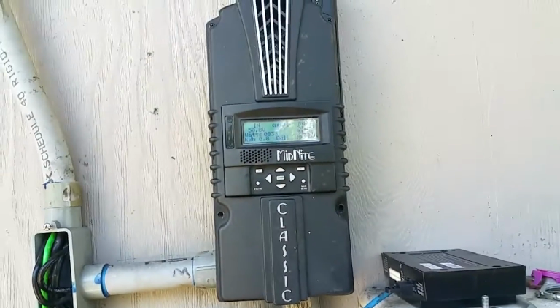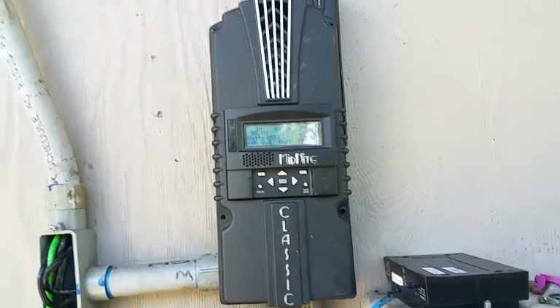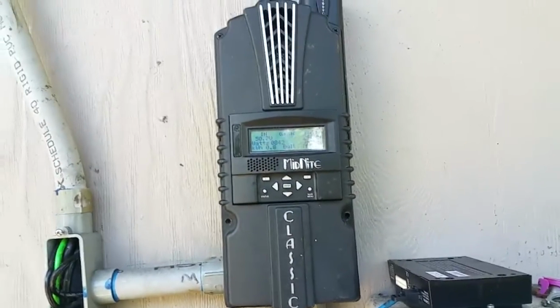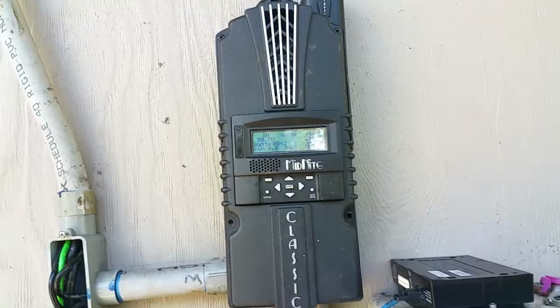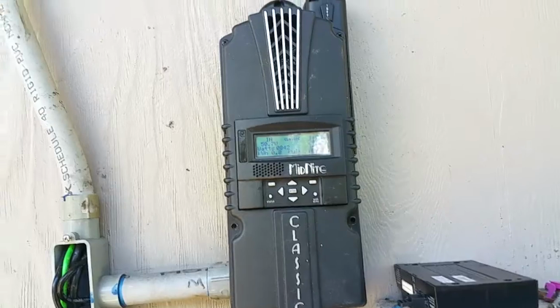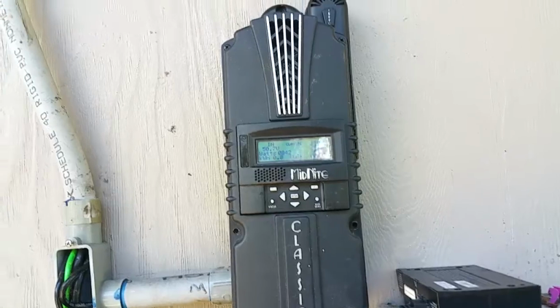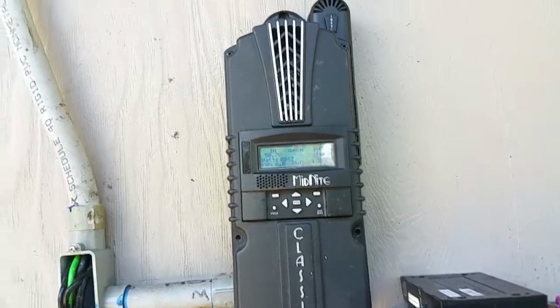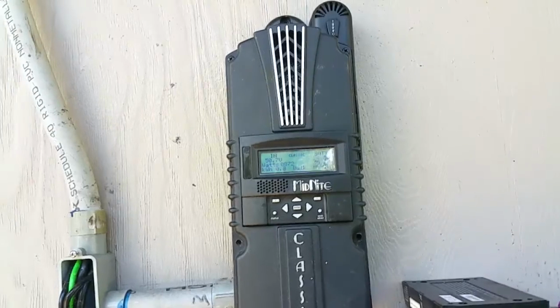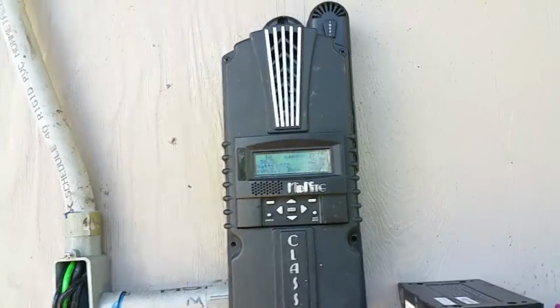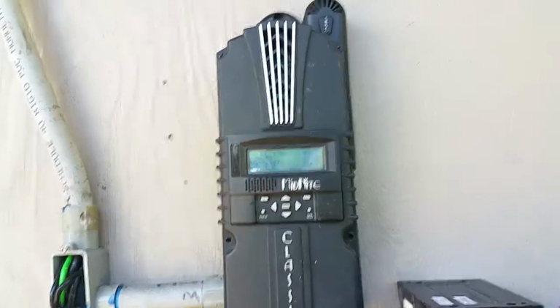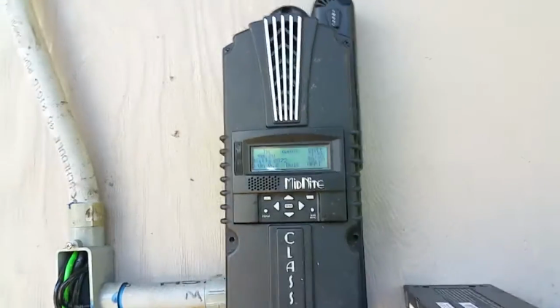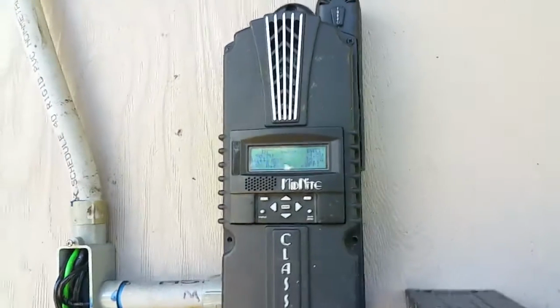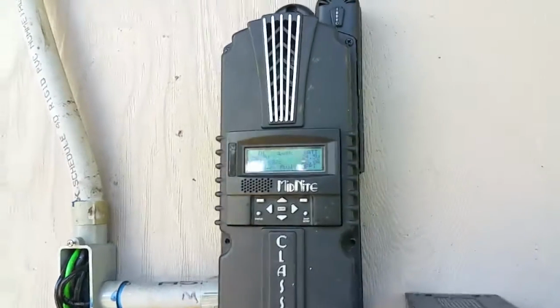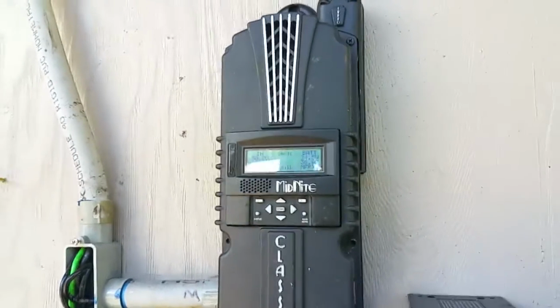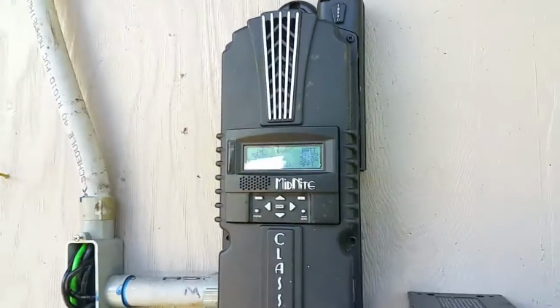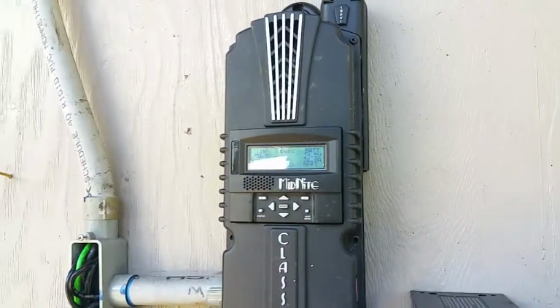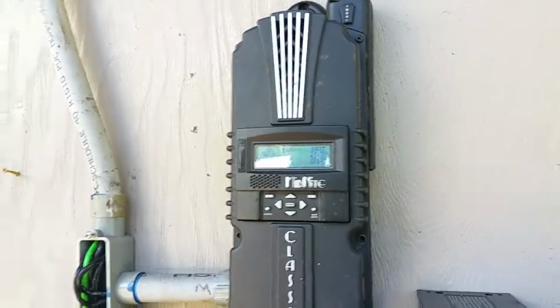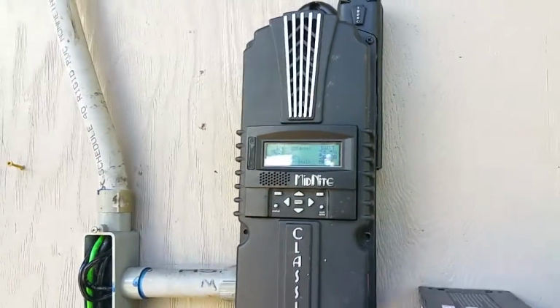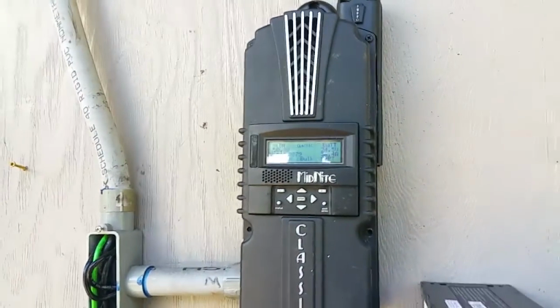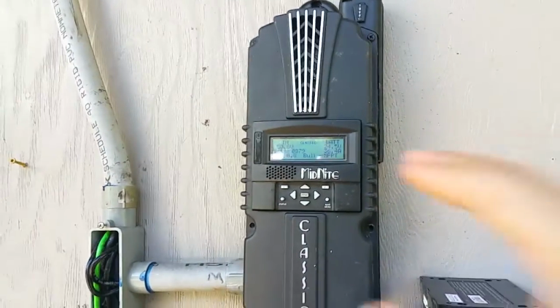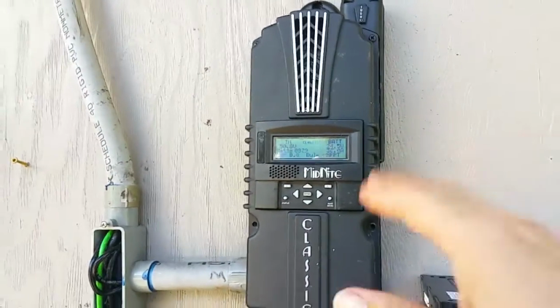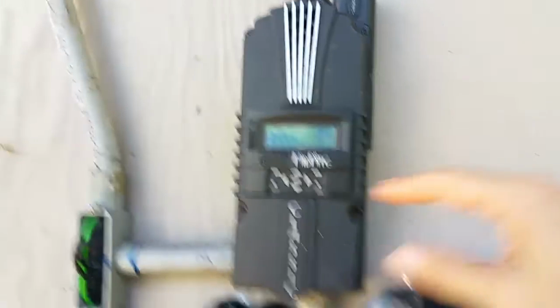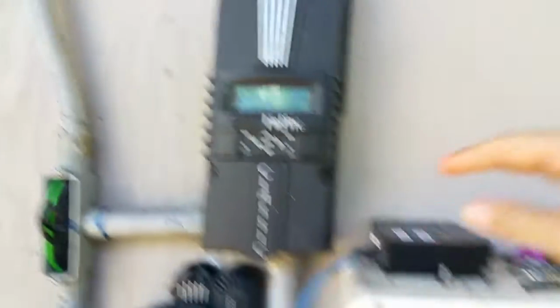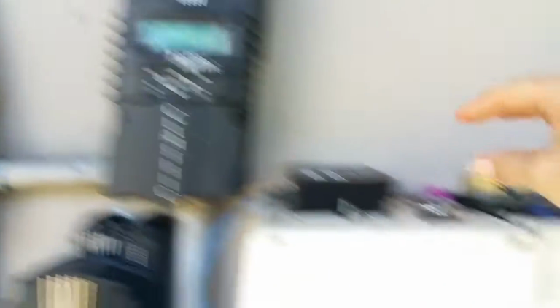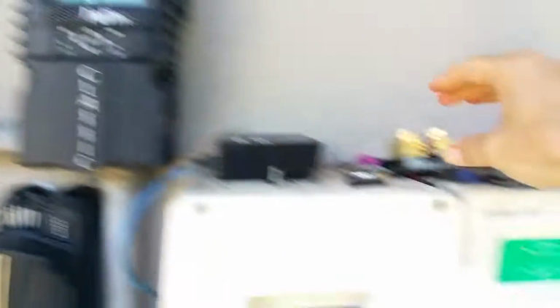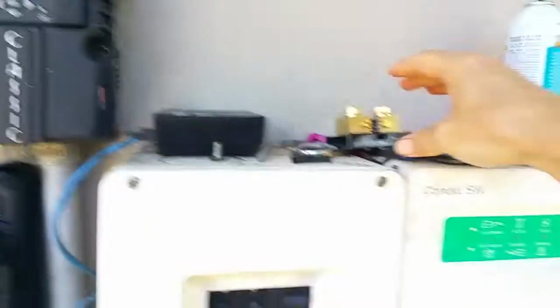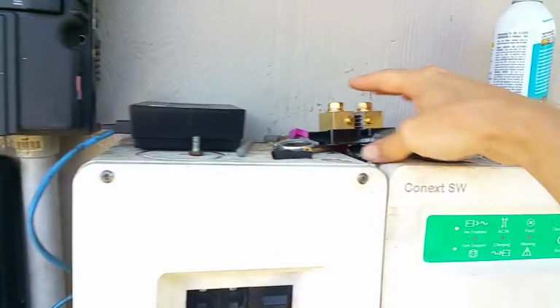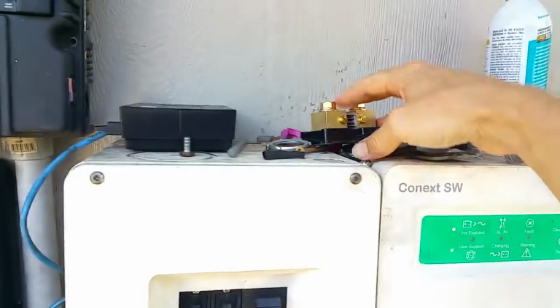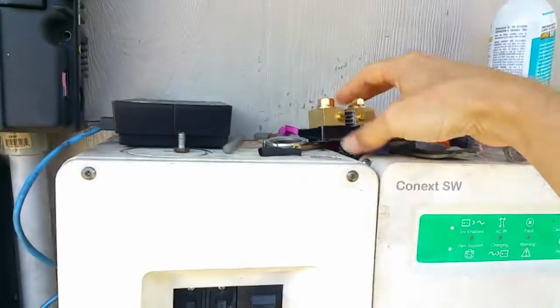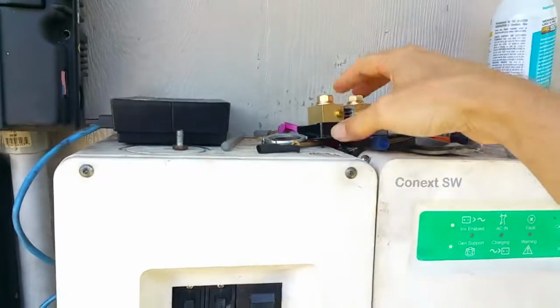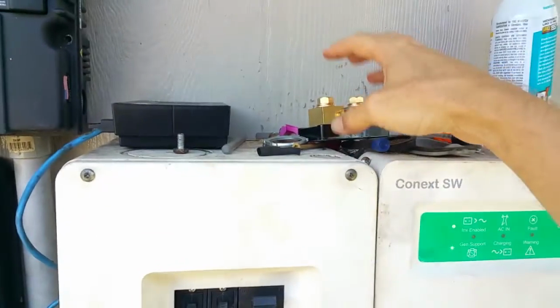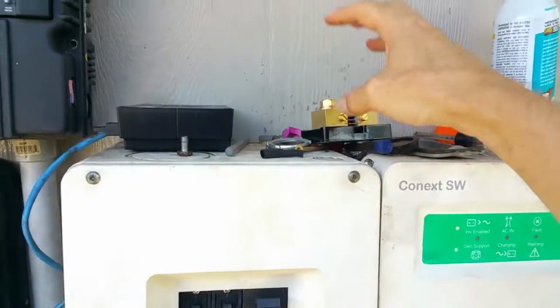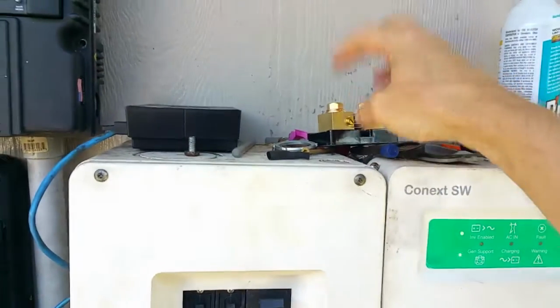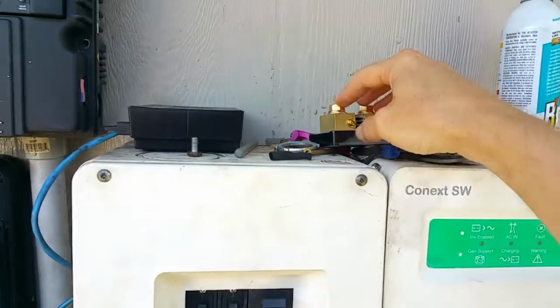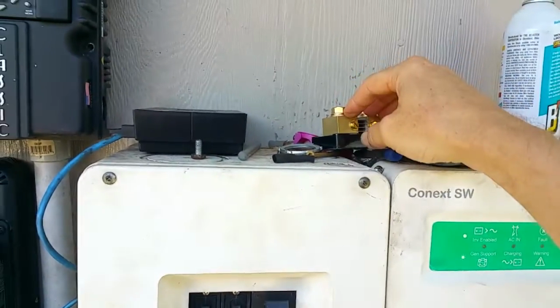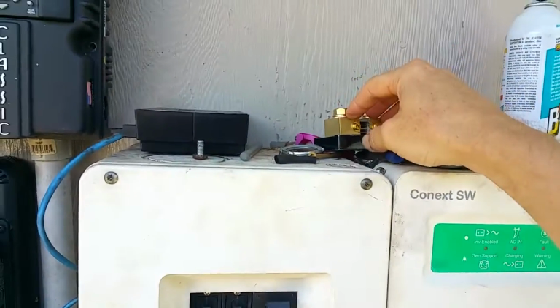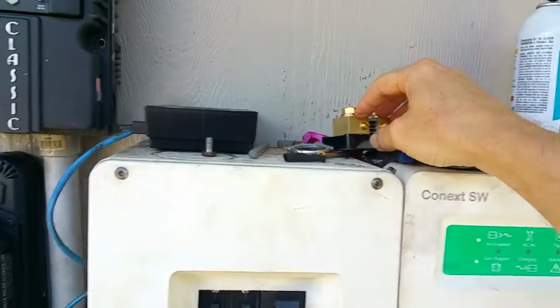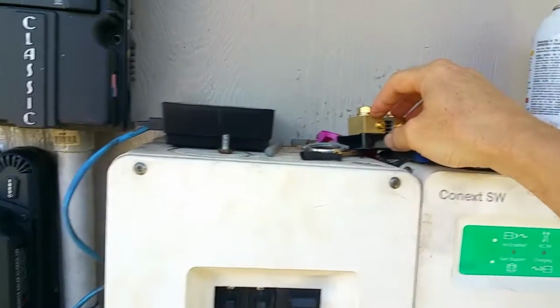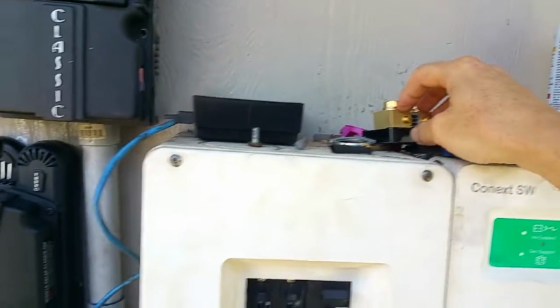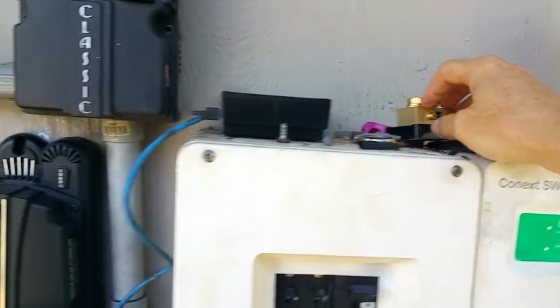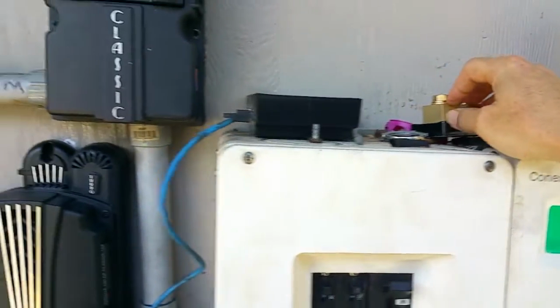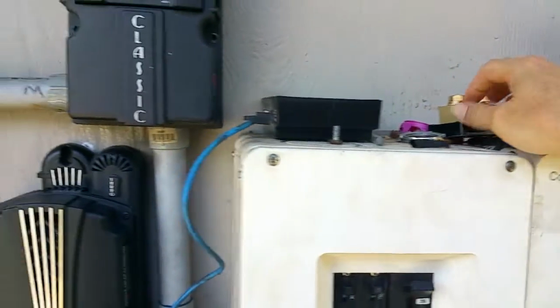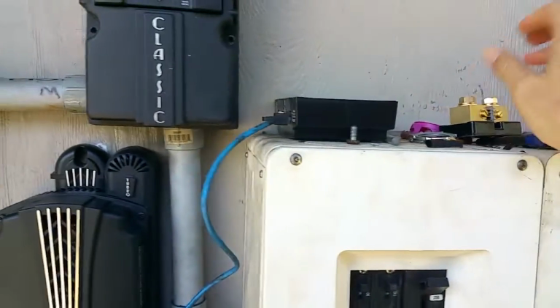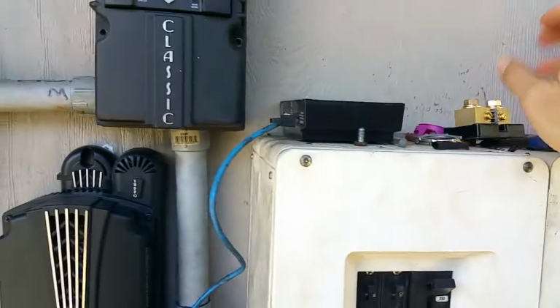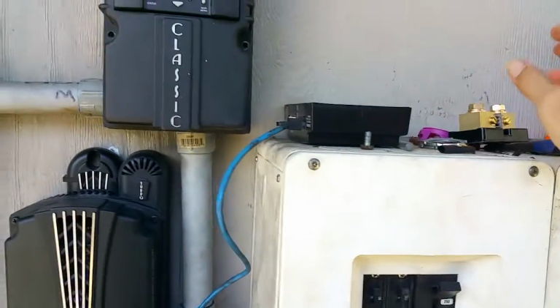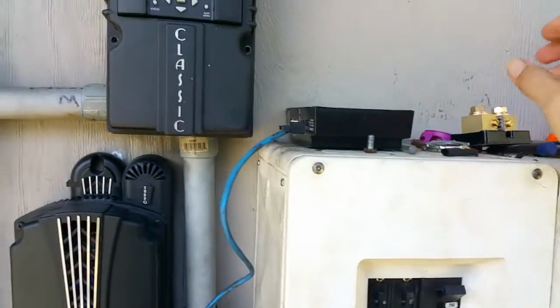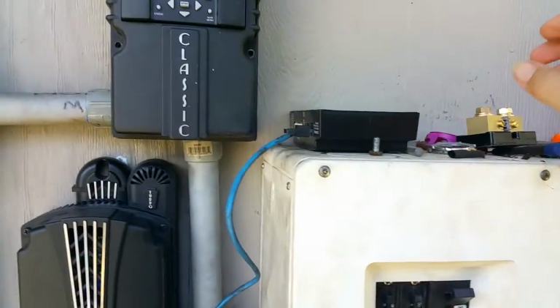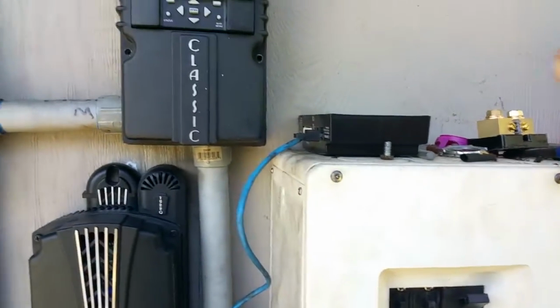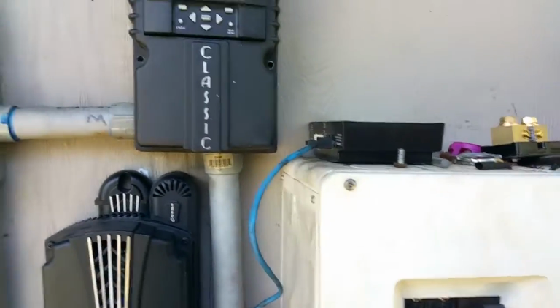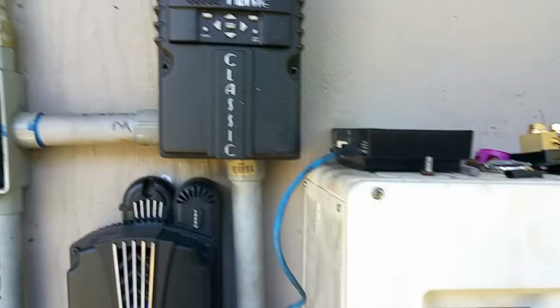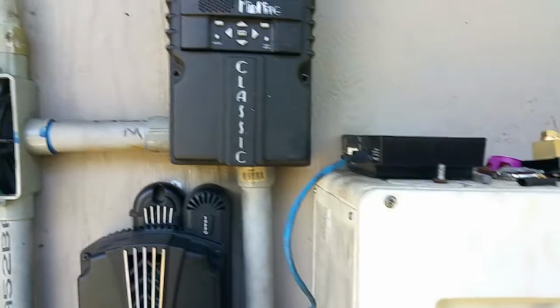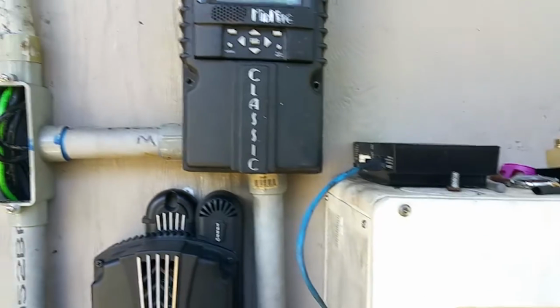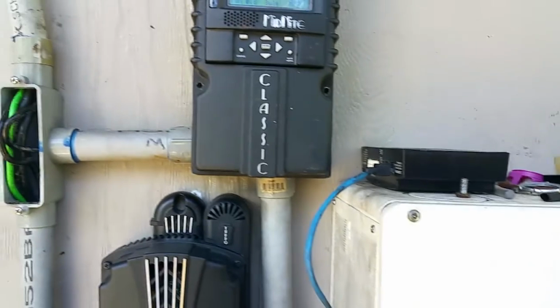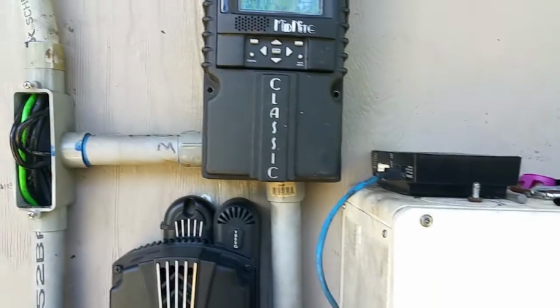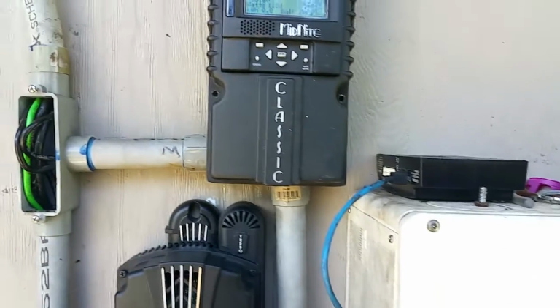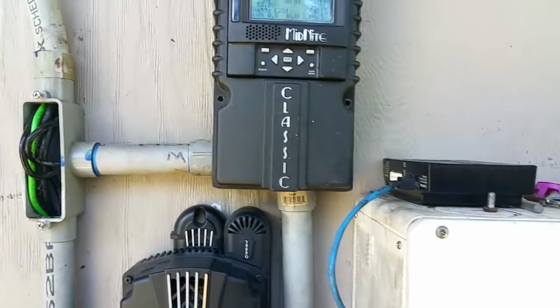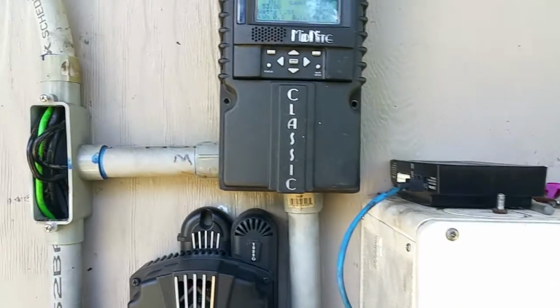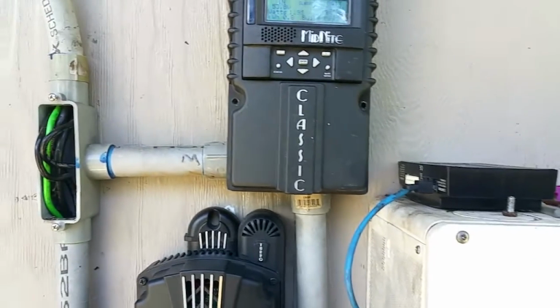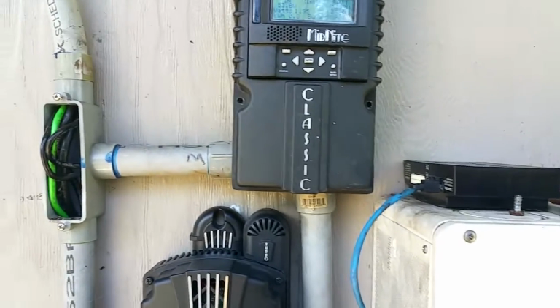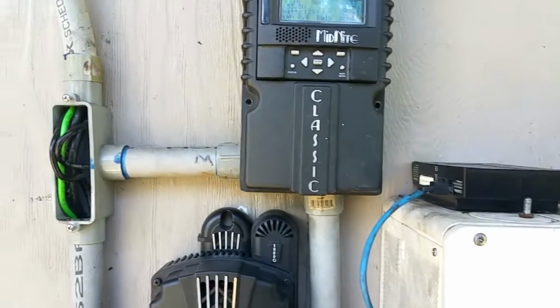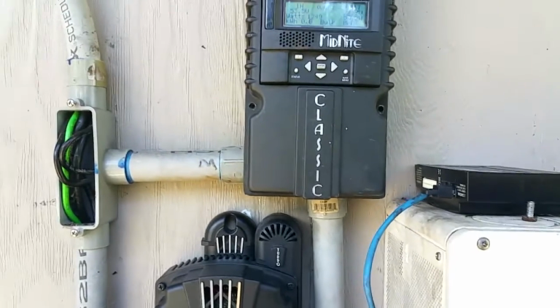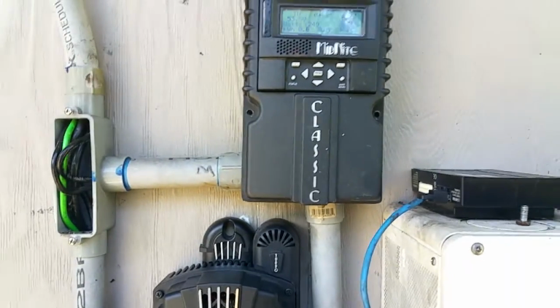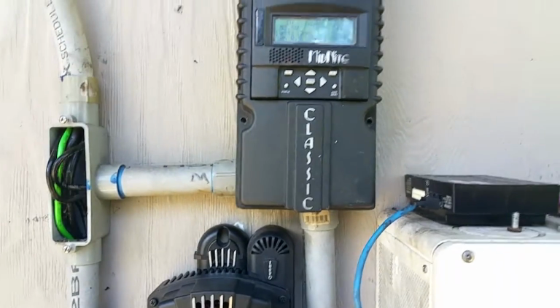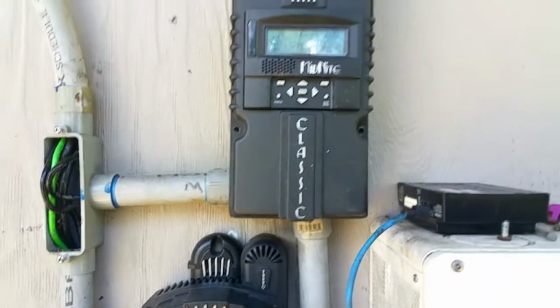But how do we tell the controller to look at this shunt reading instead, so that it knows what to do?